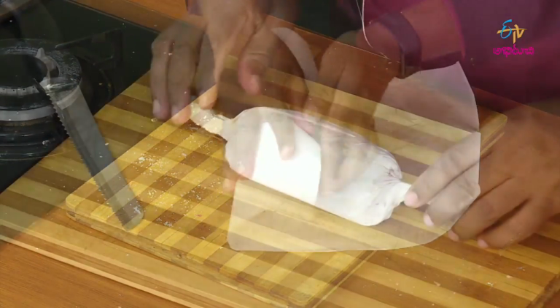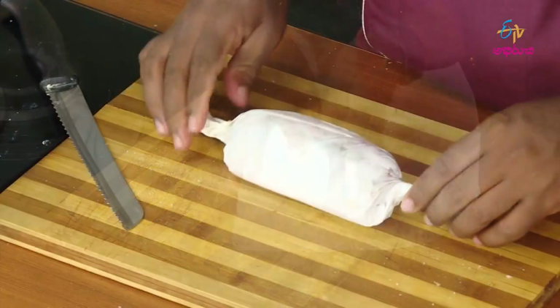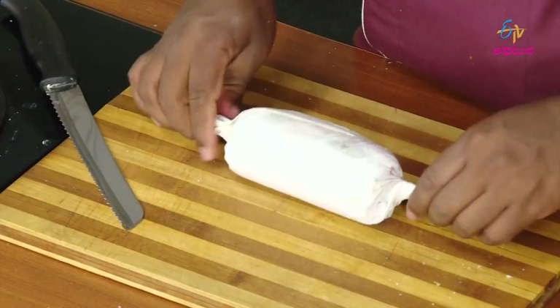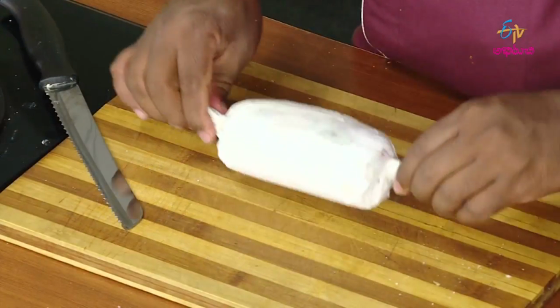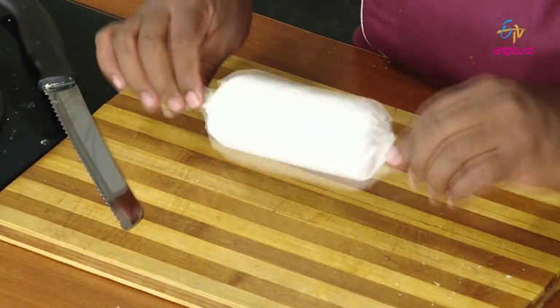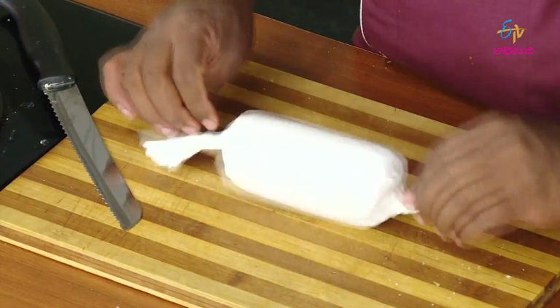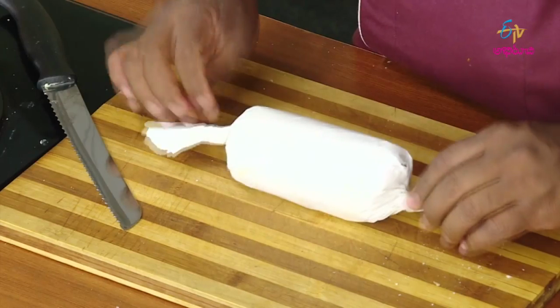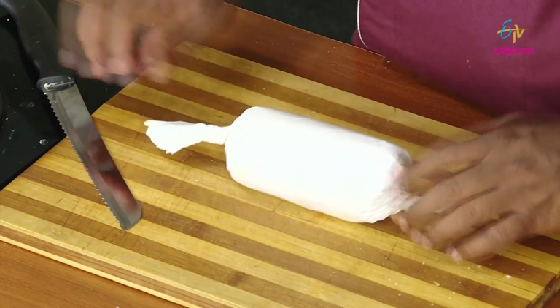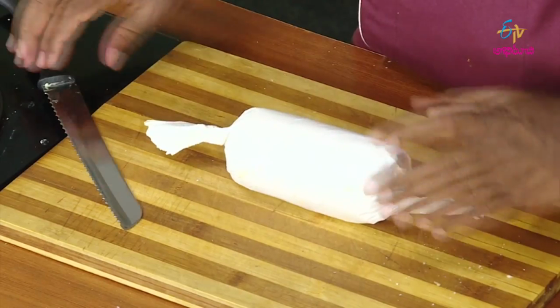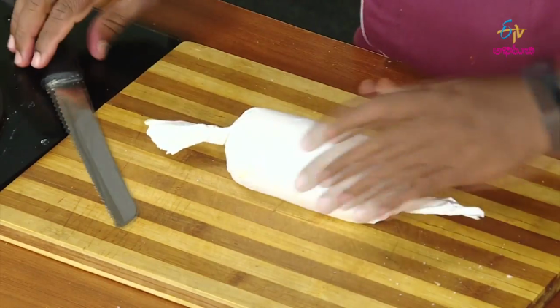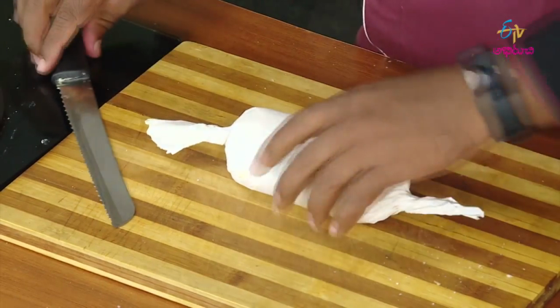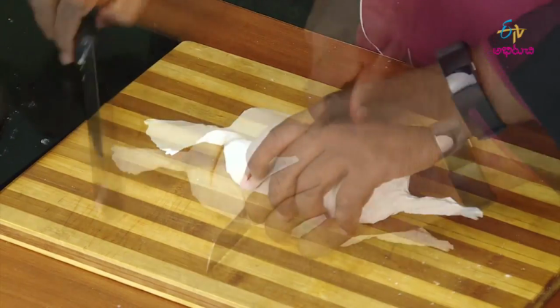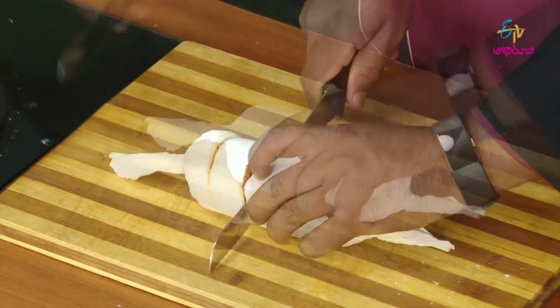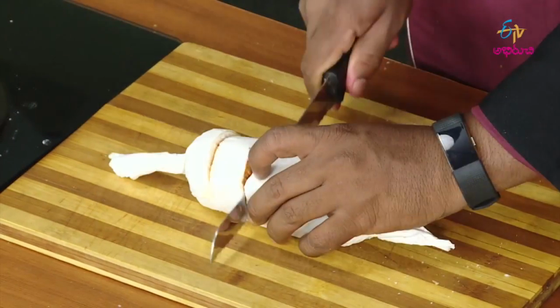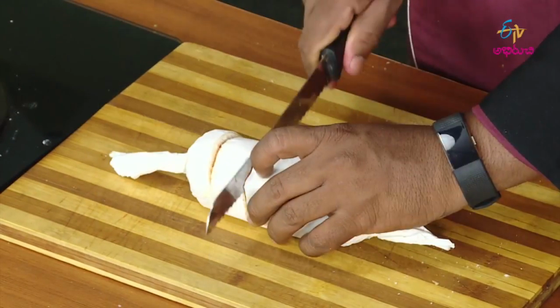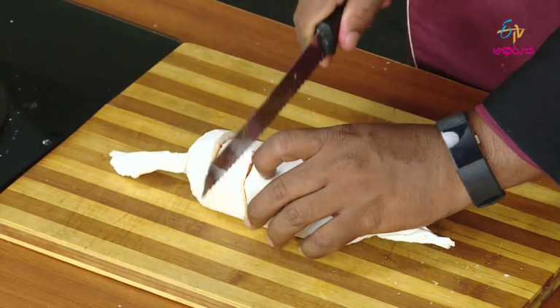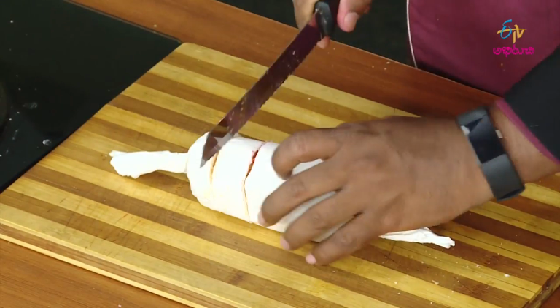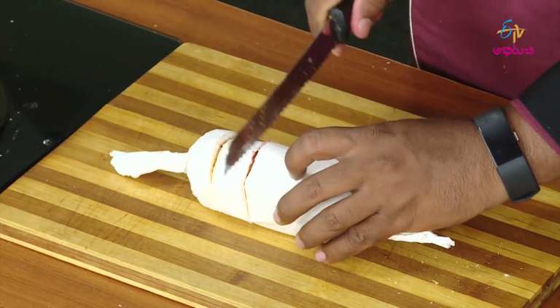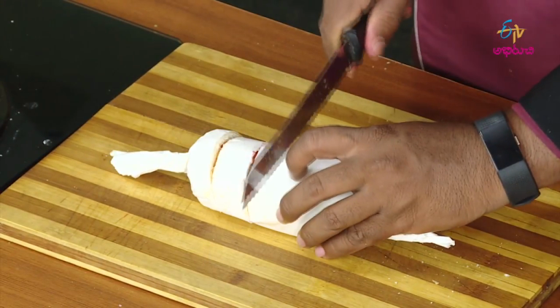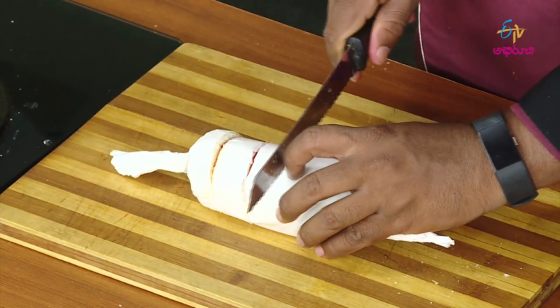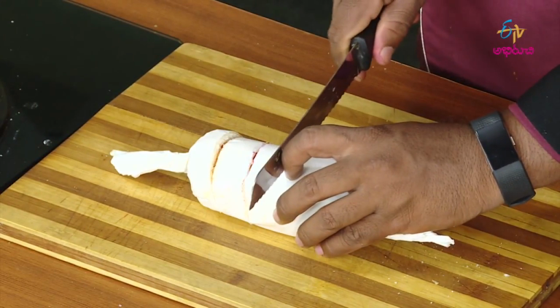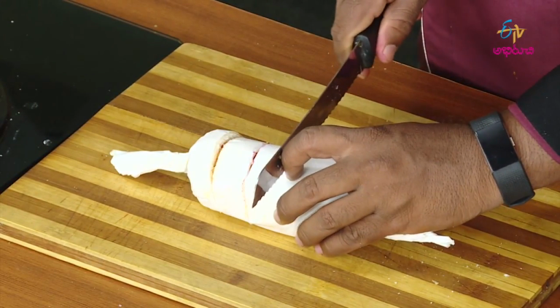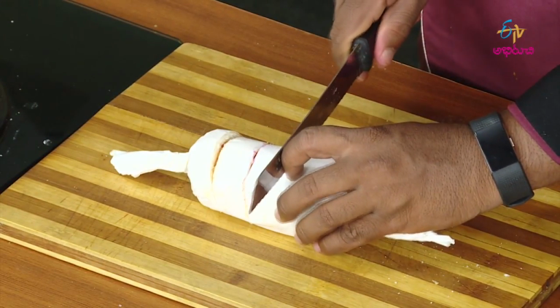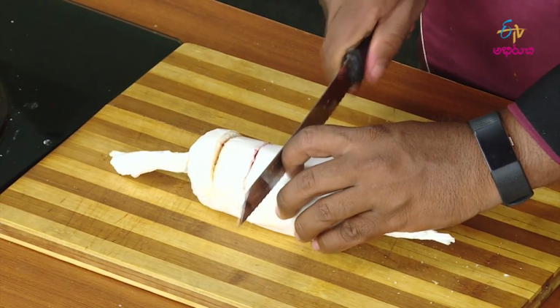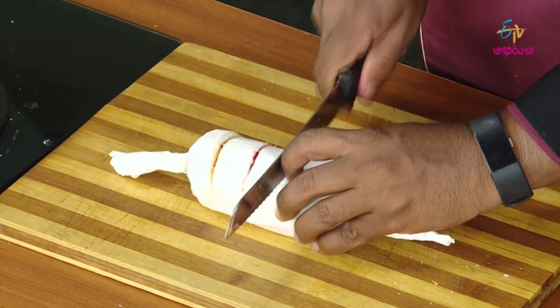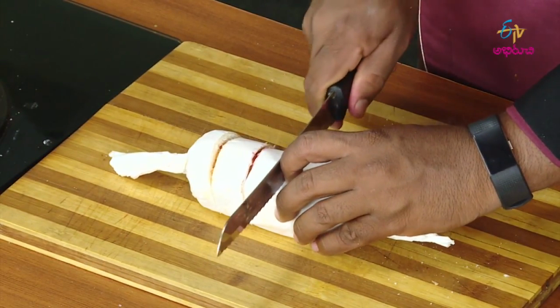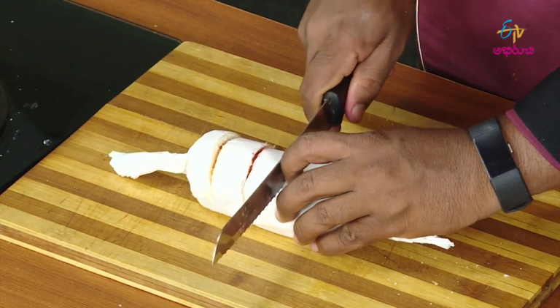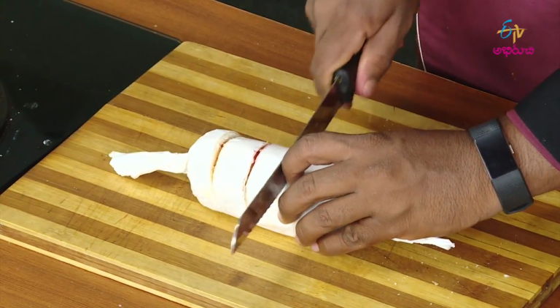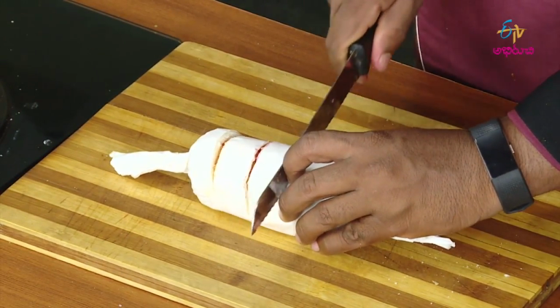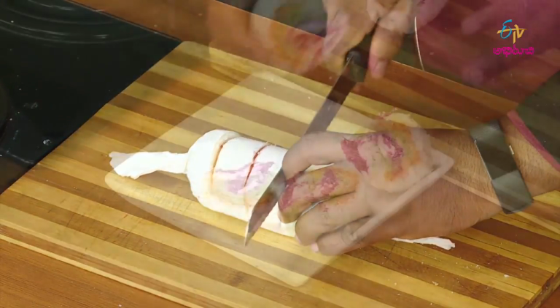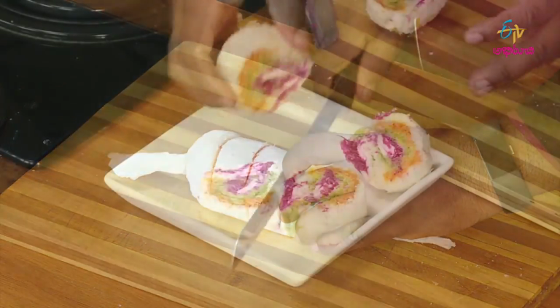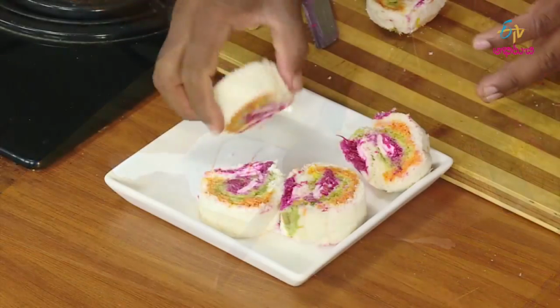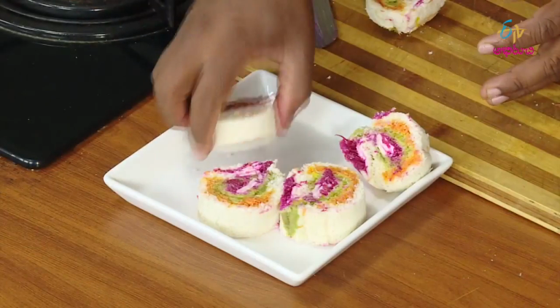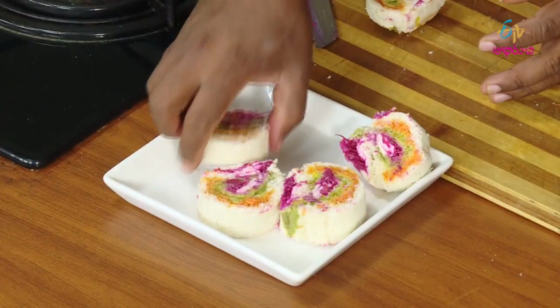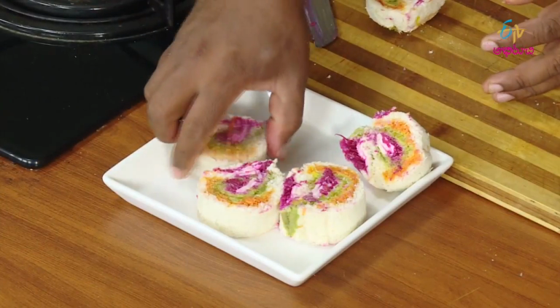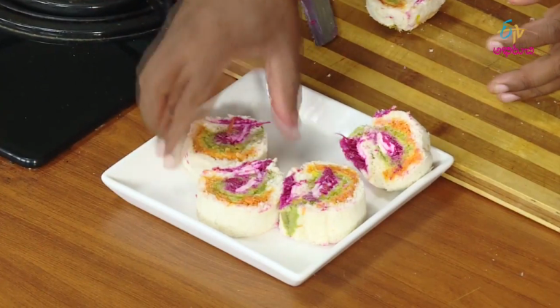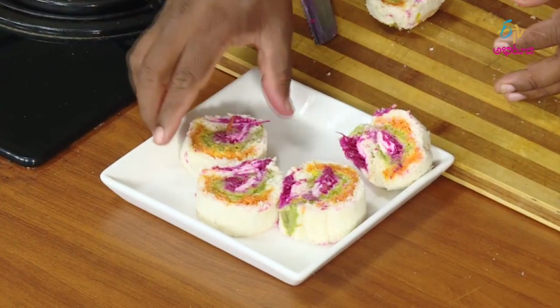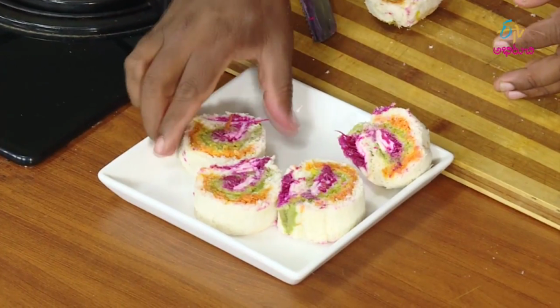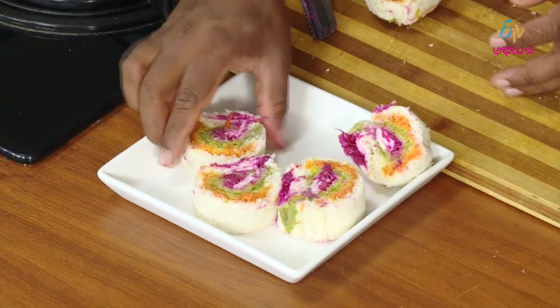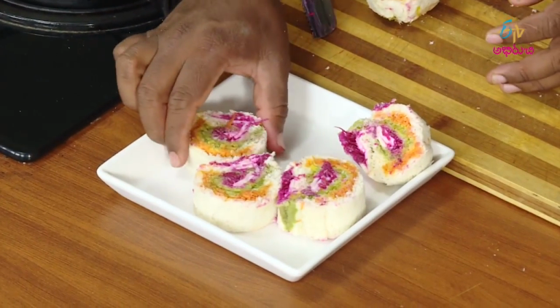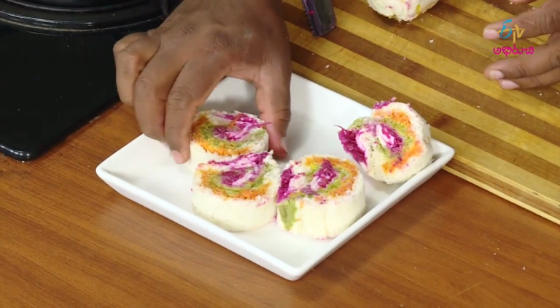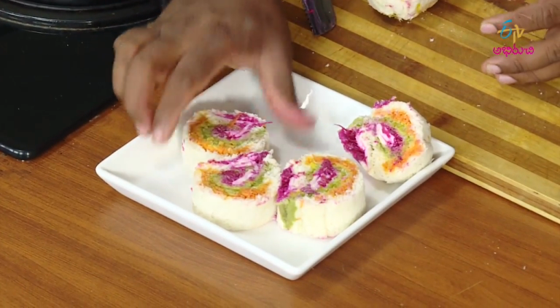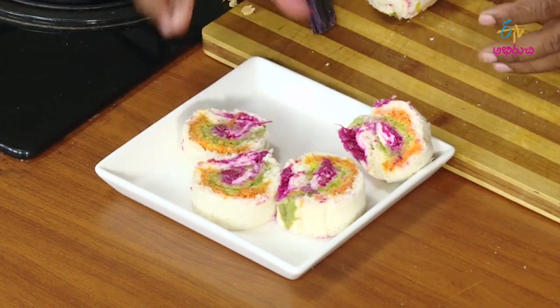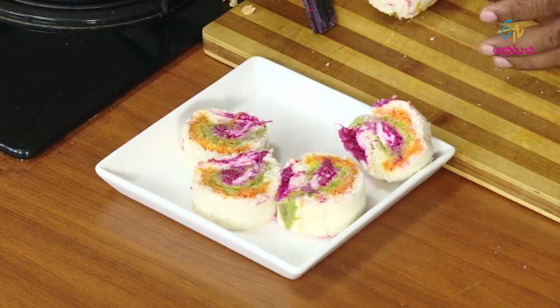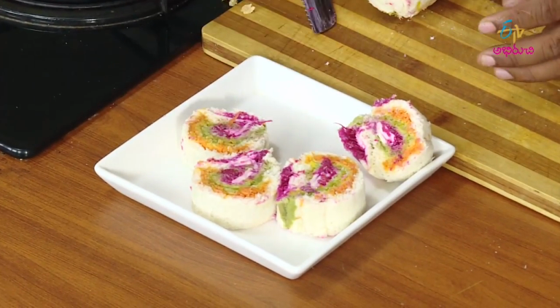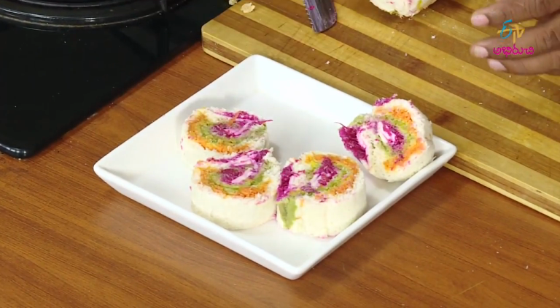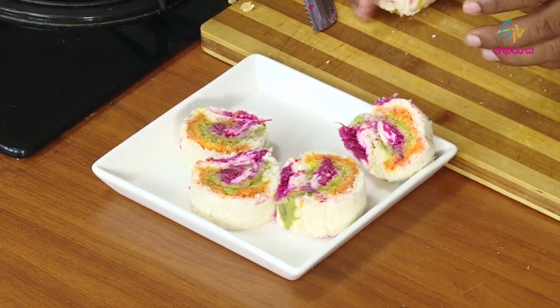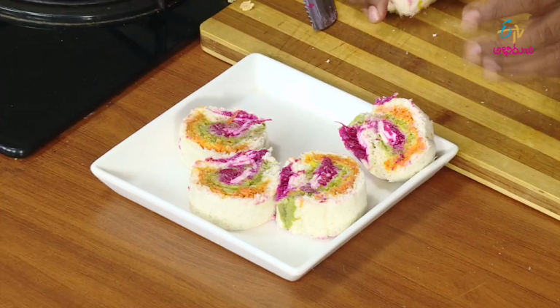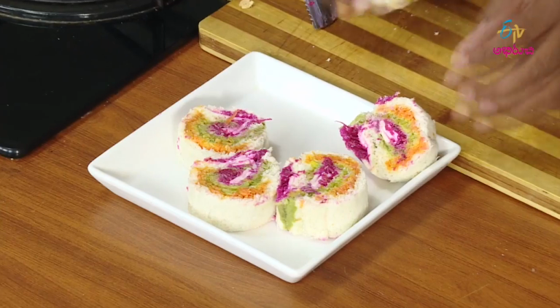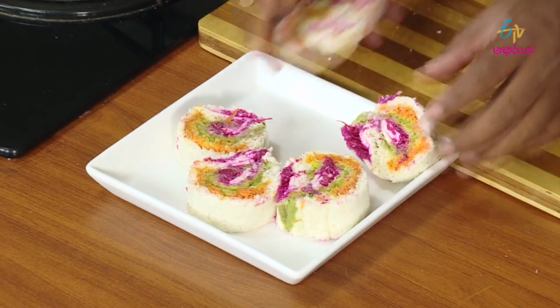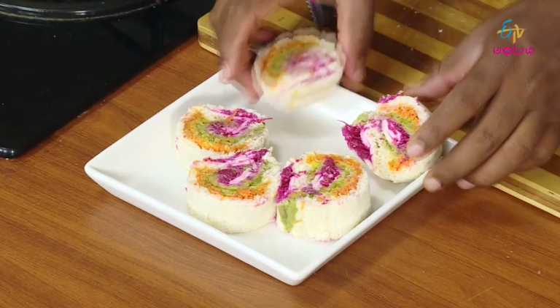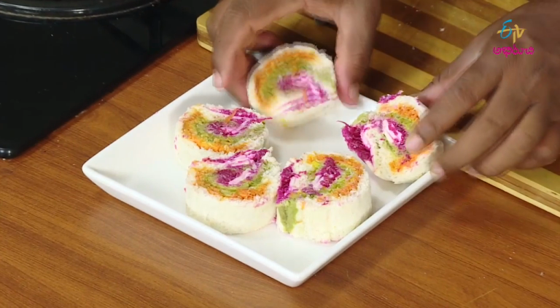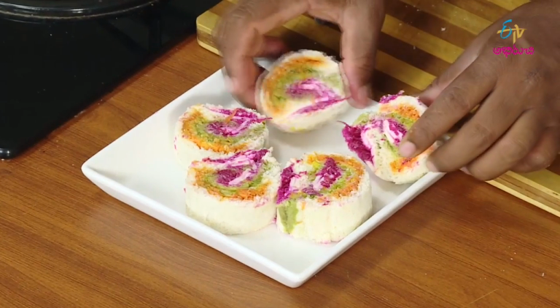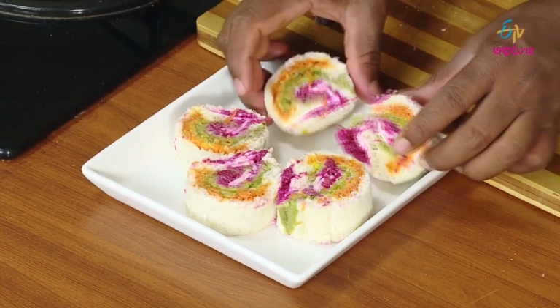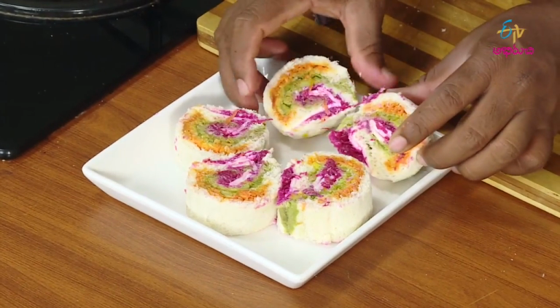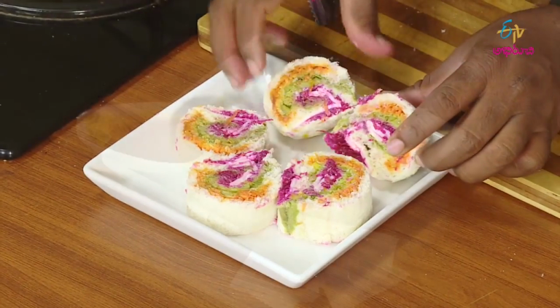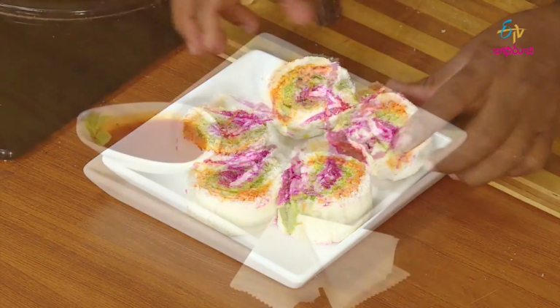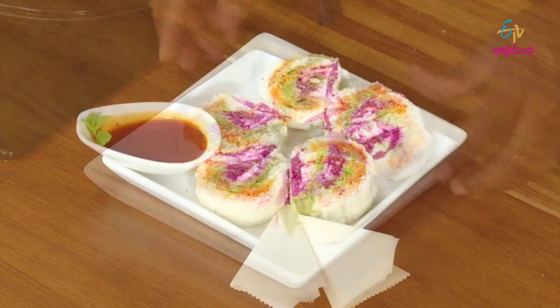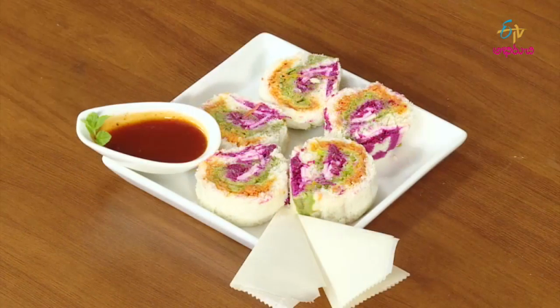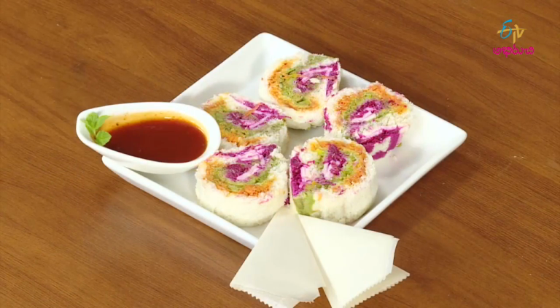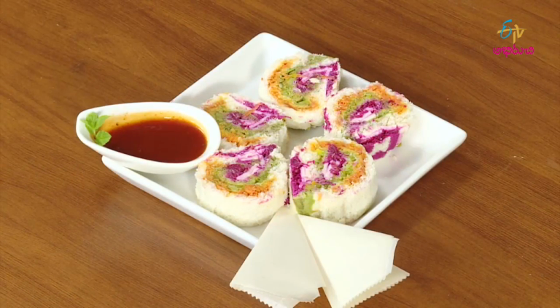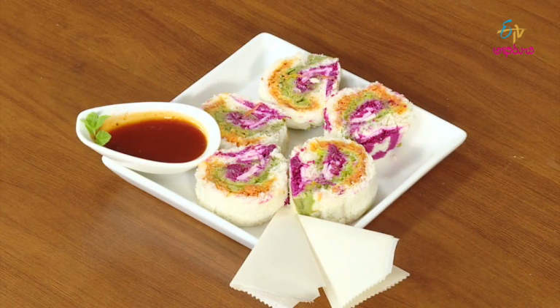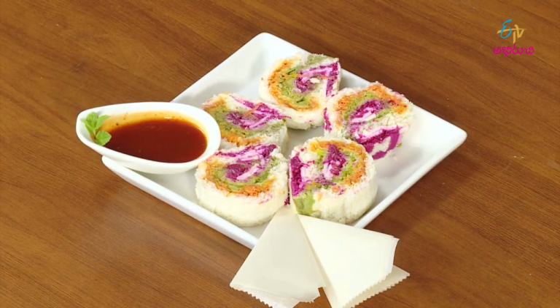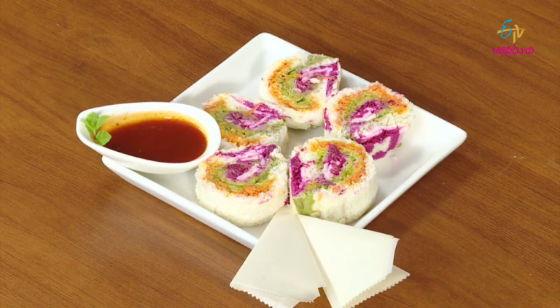Once you roll the paper, cut it. You can add a piece to your kids' school lunchbox.